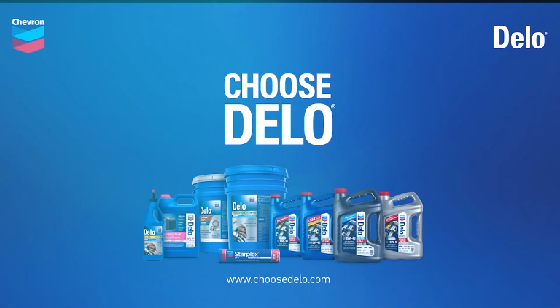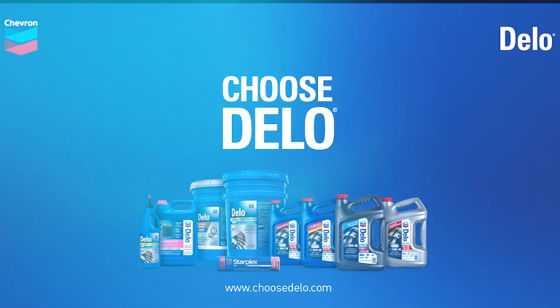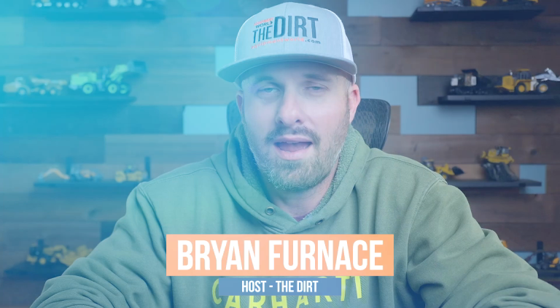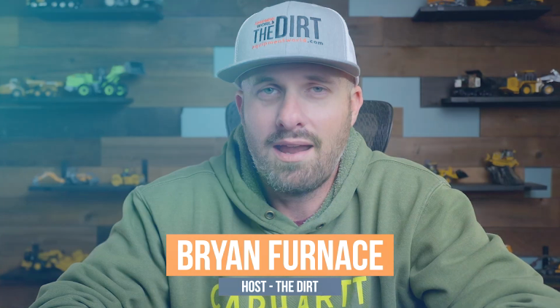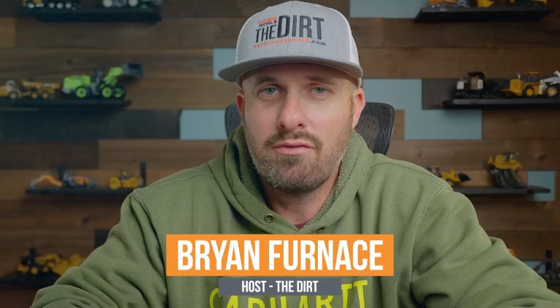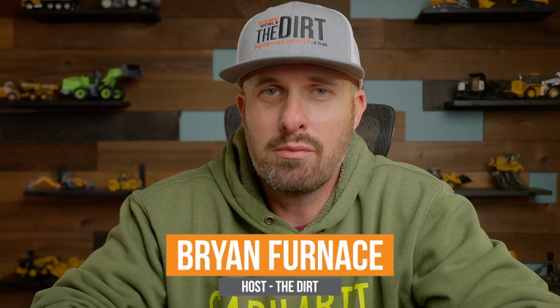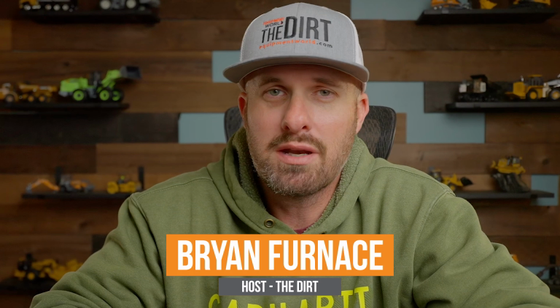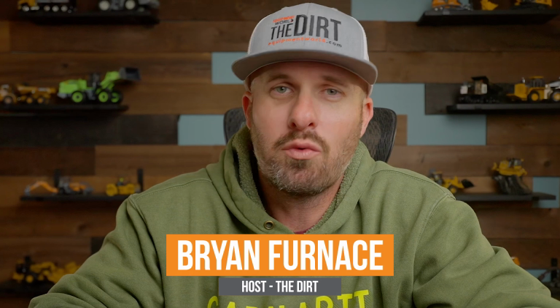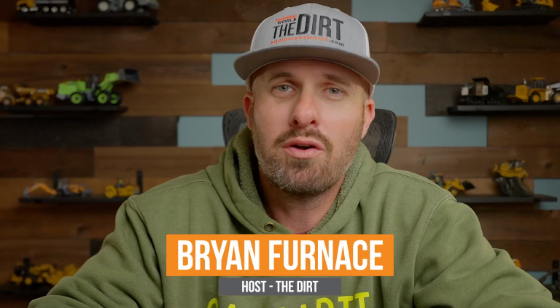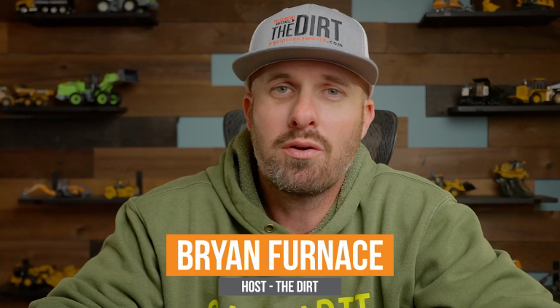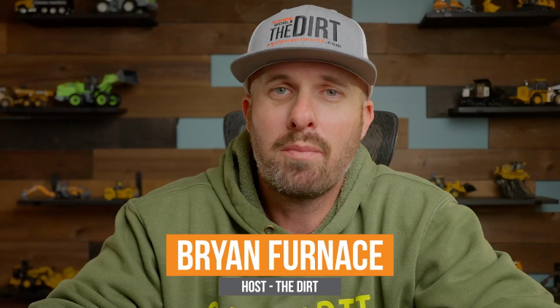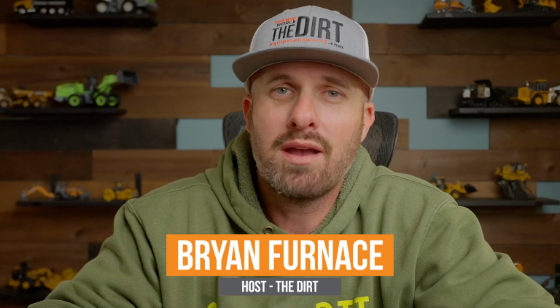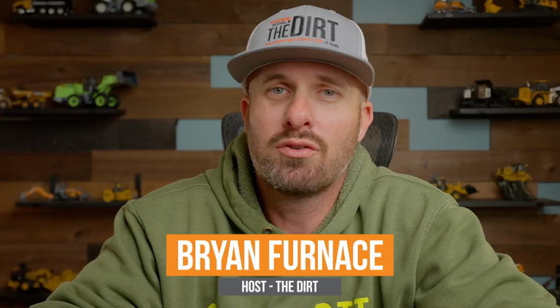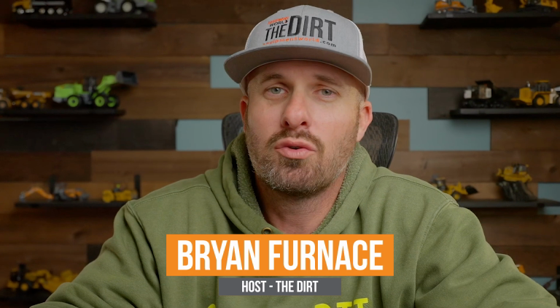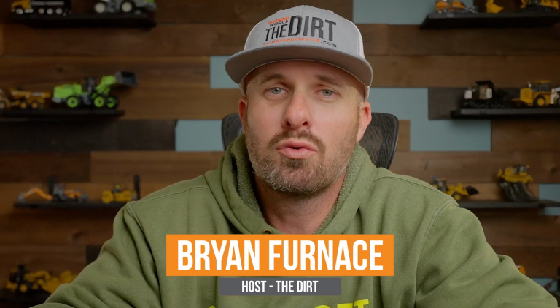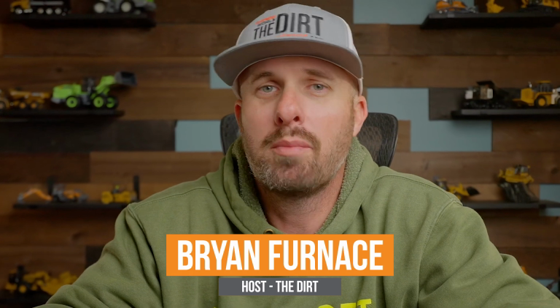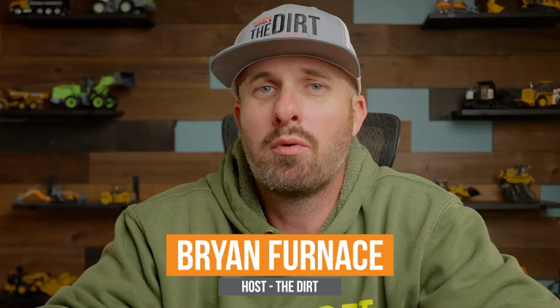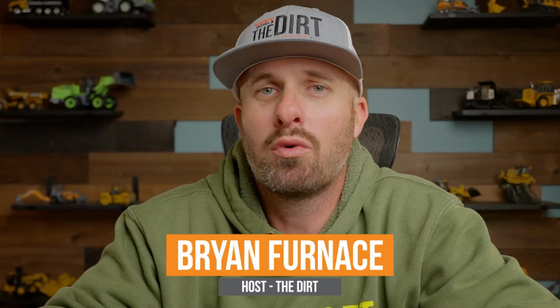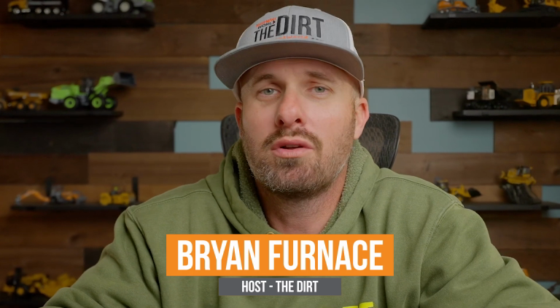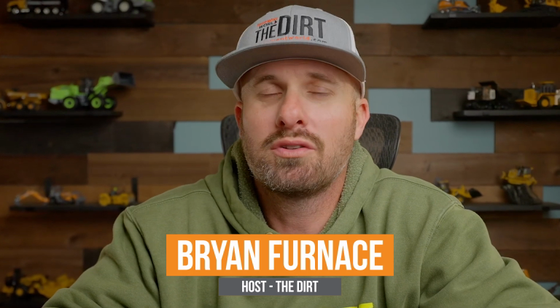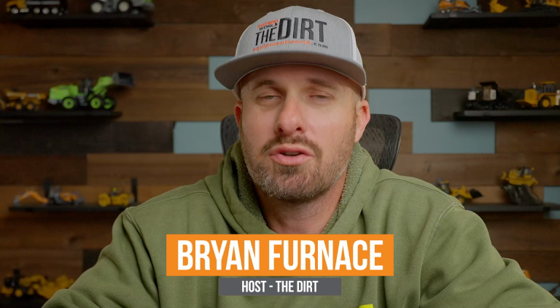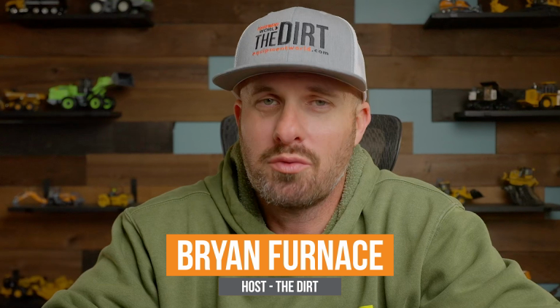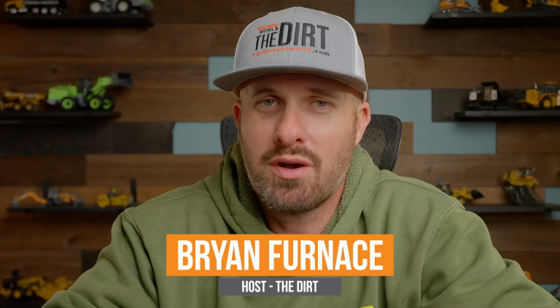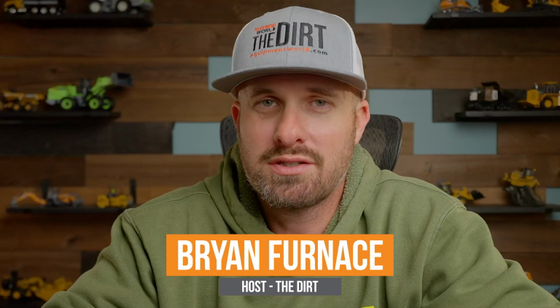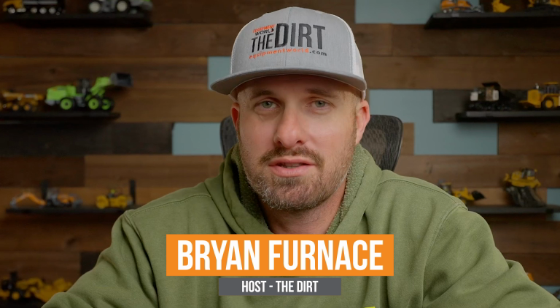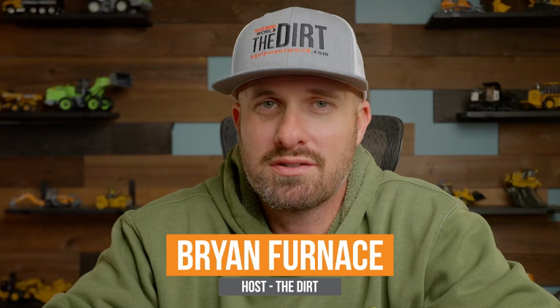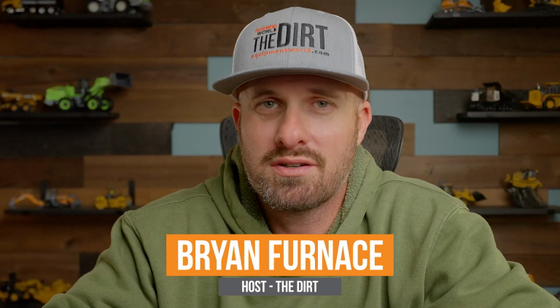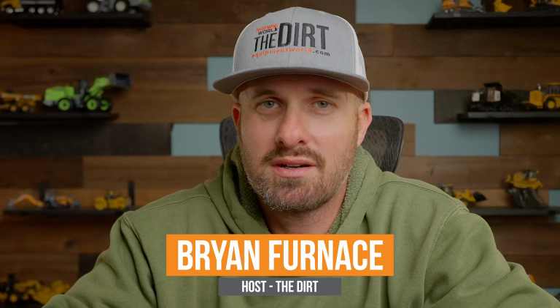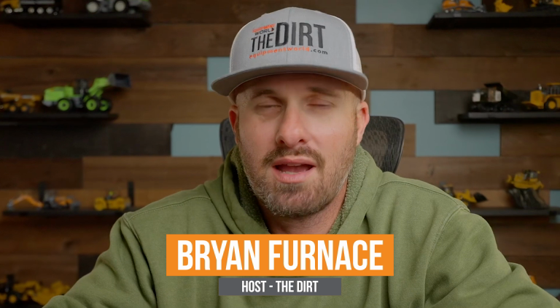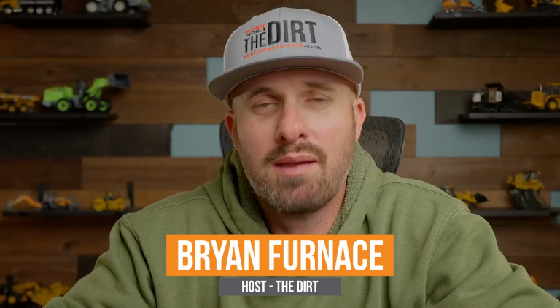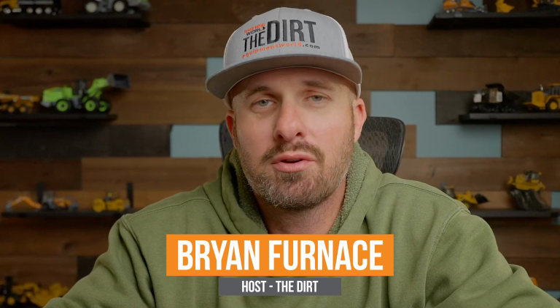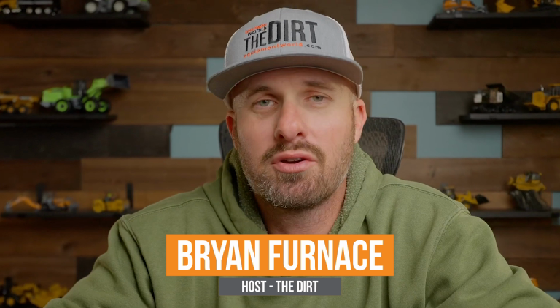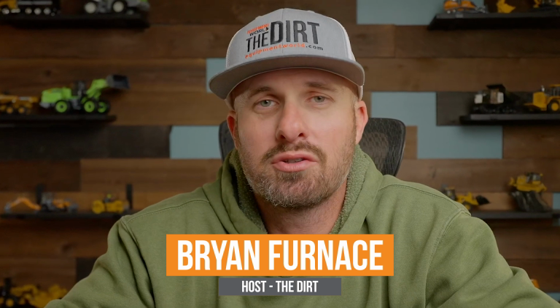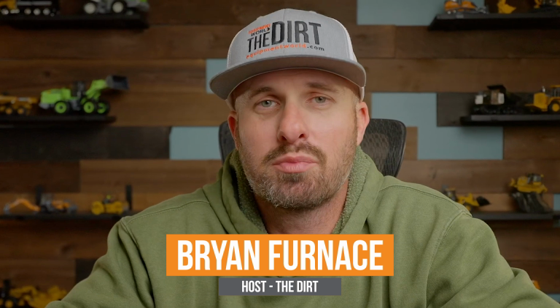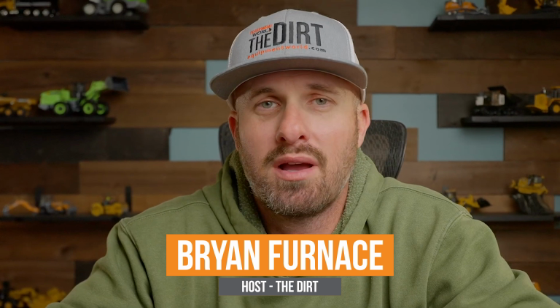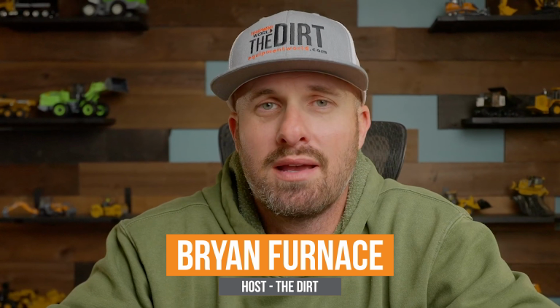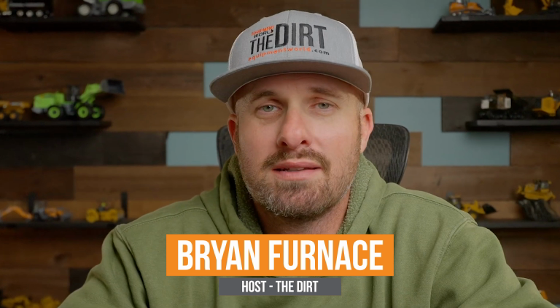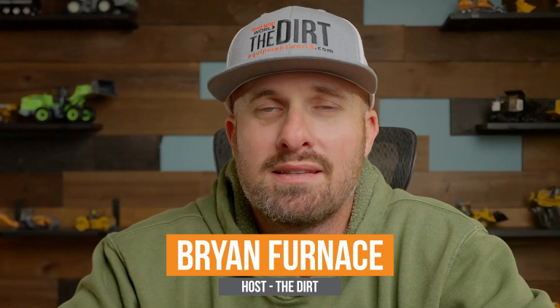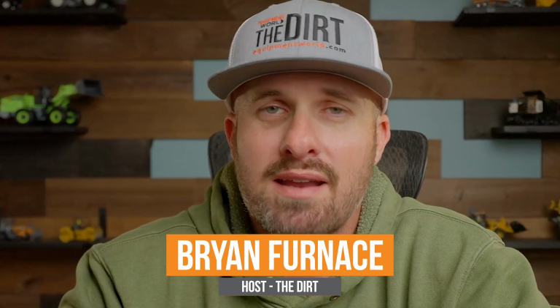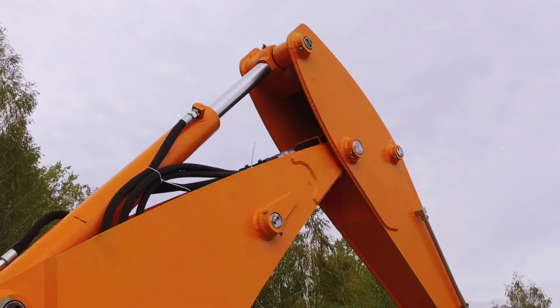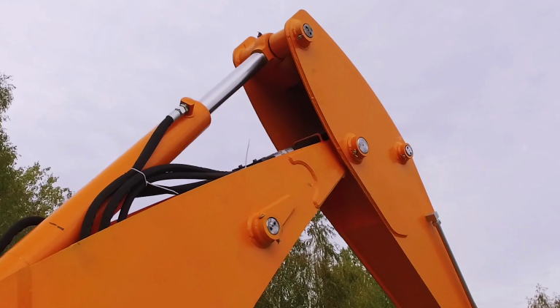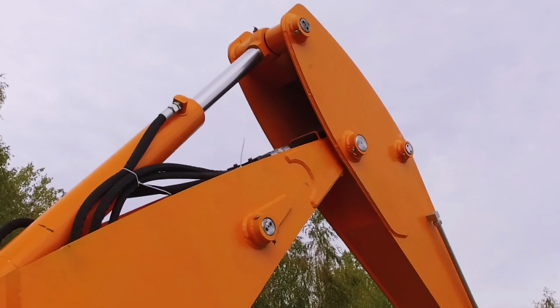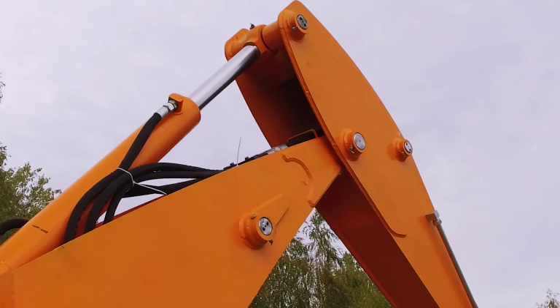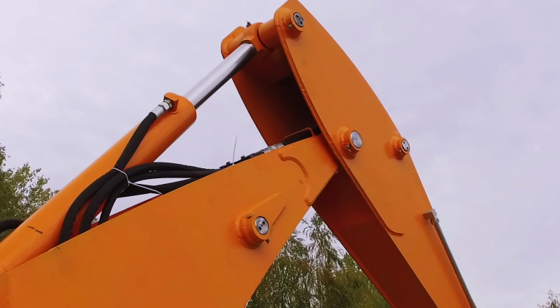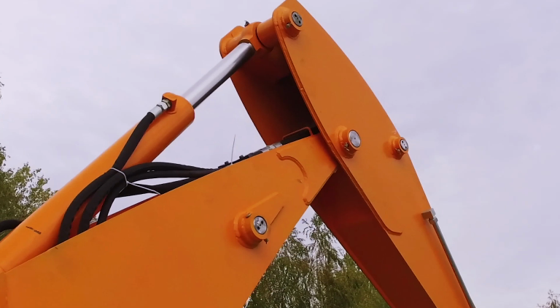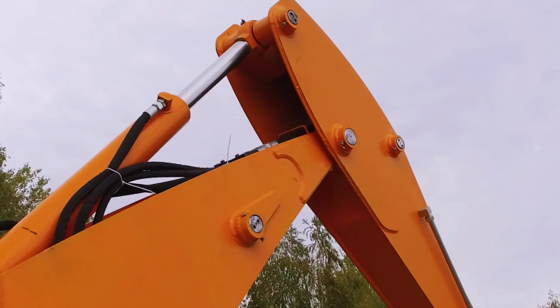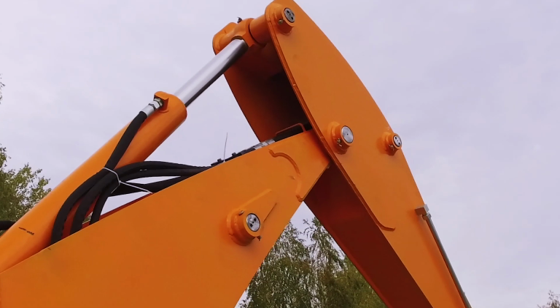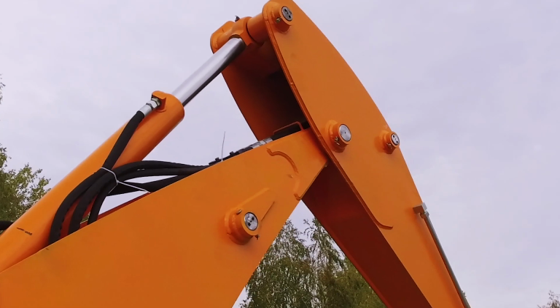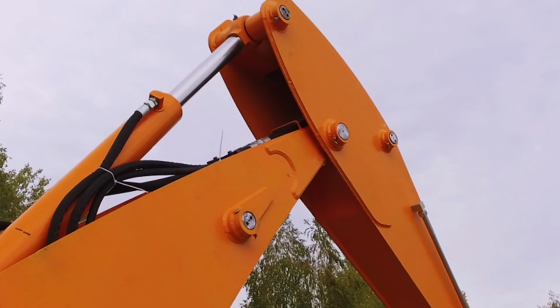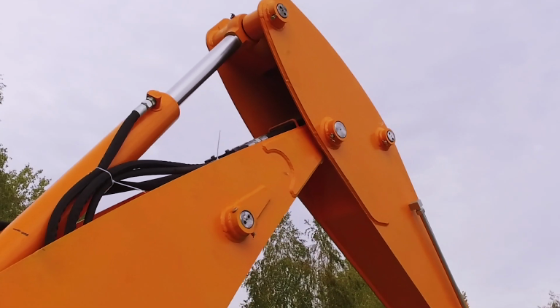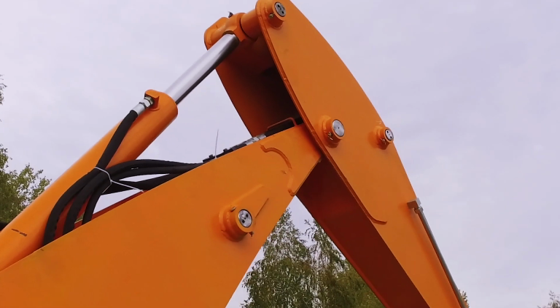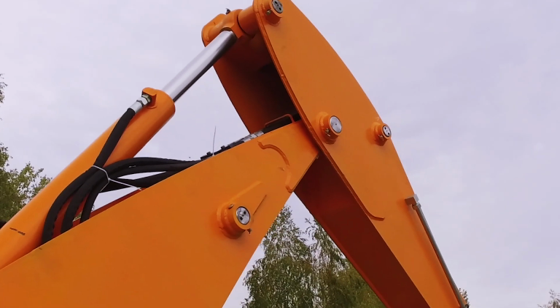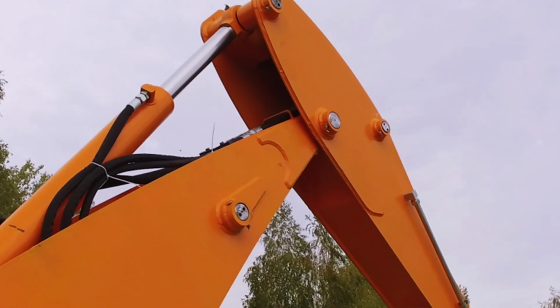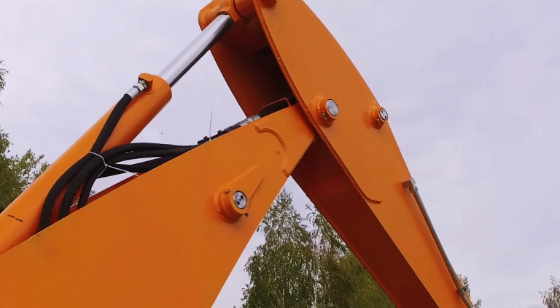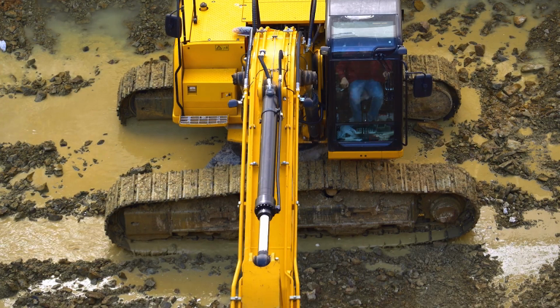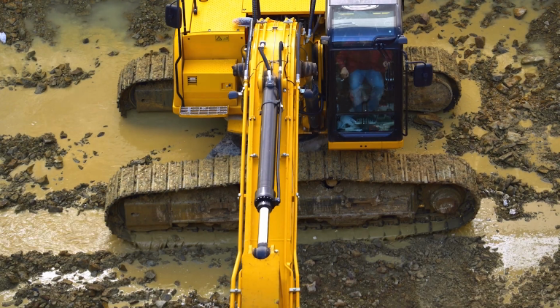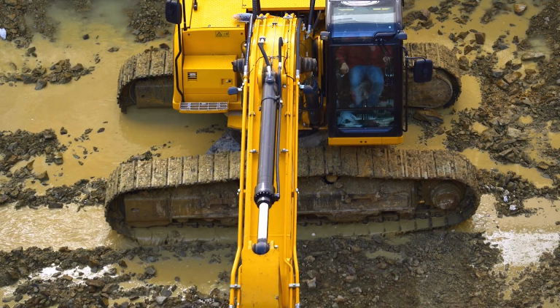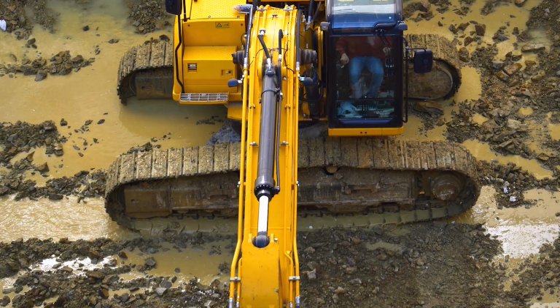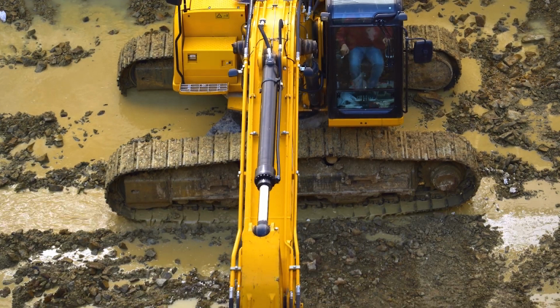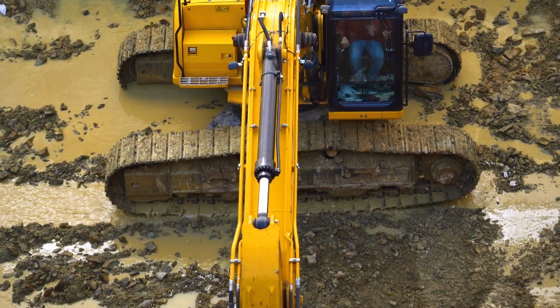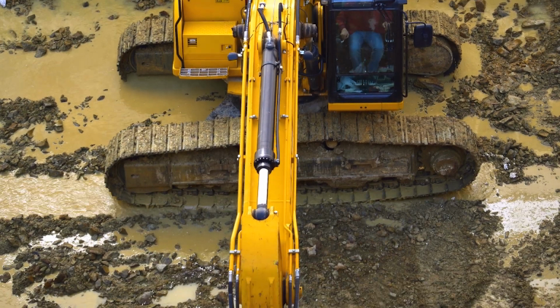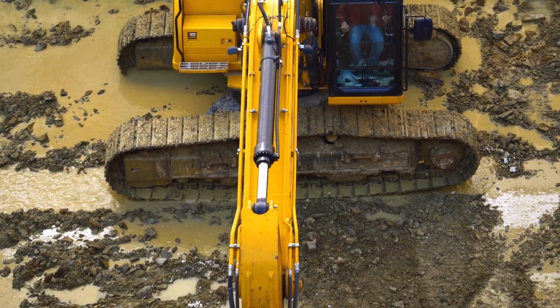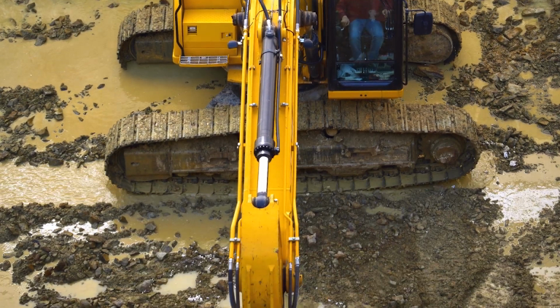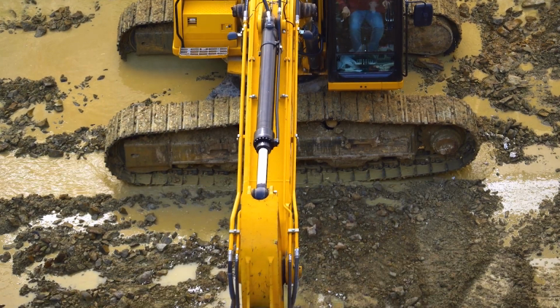Hi everybody, welcome back to Equipment World. You're watching The Dirt. I'm your host Brian, and today we're here to talk about a fluid that you don't pay attention to.